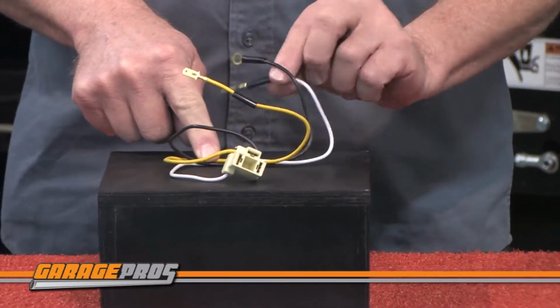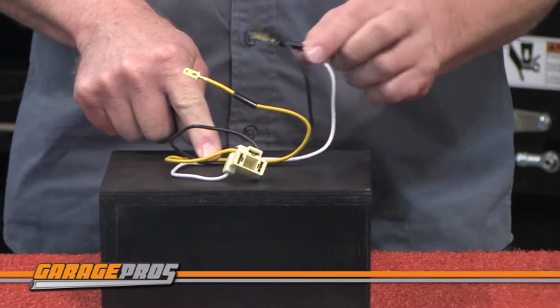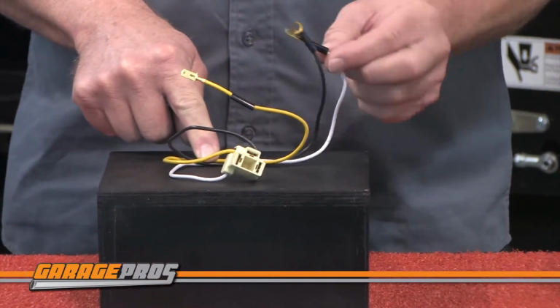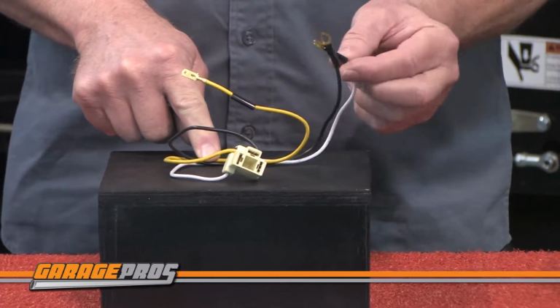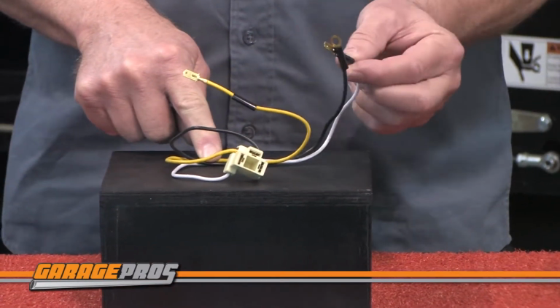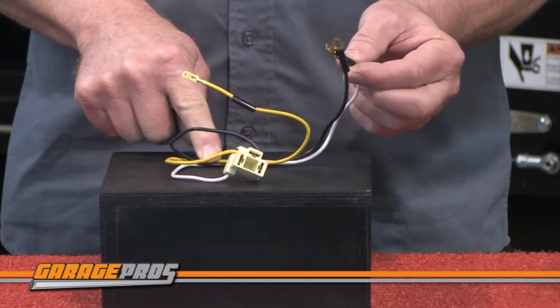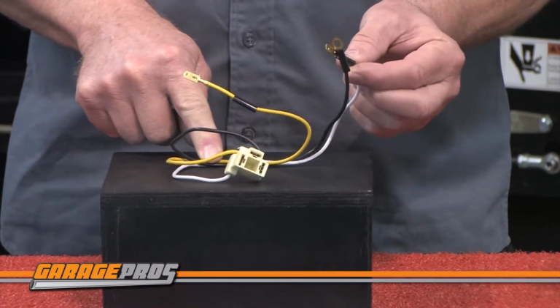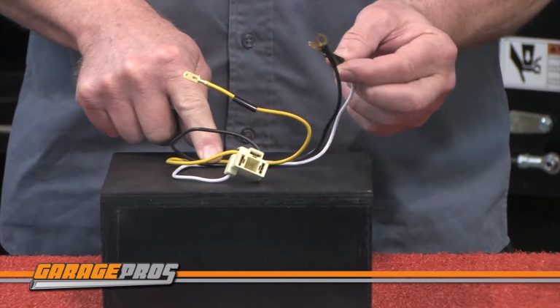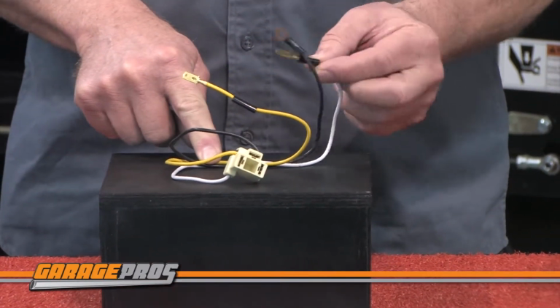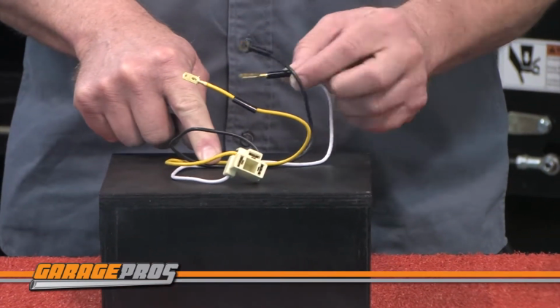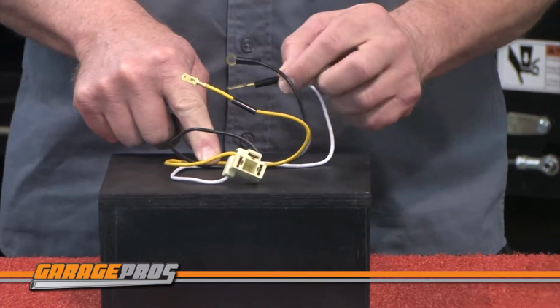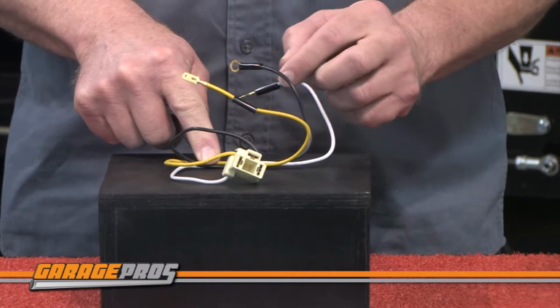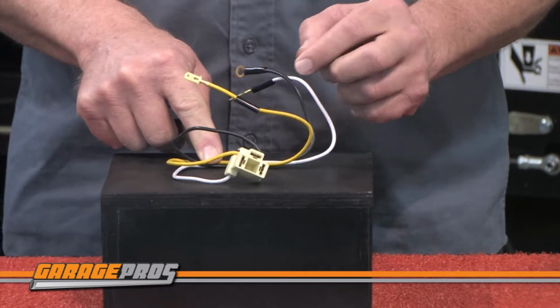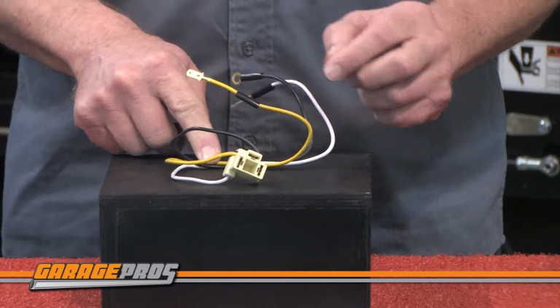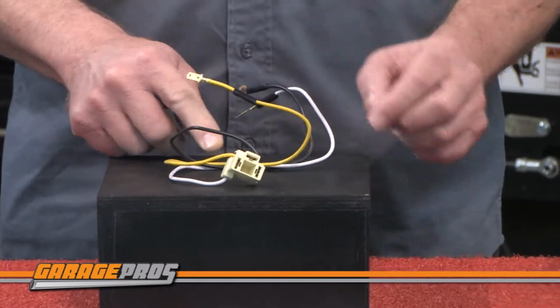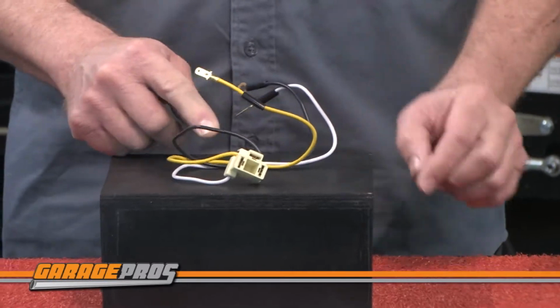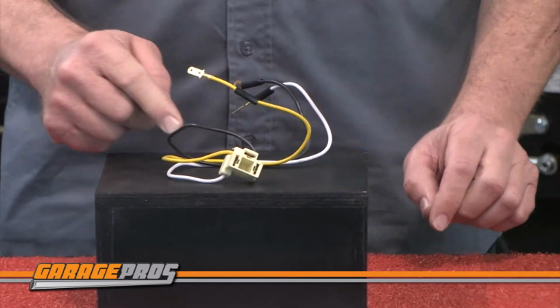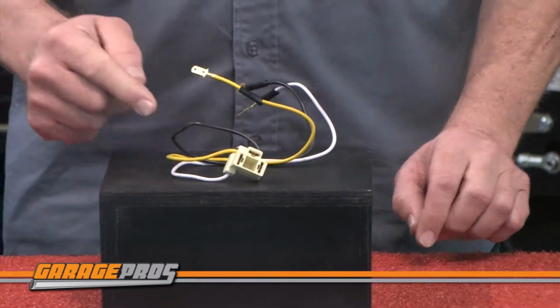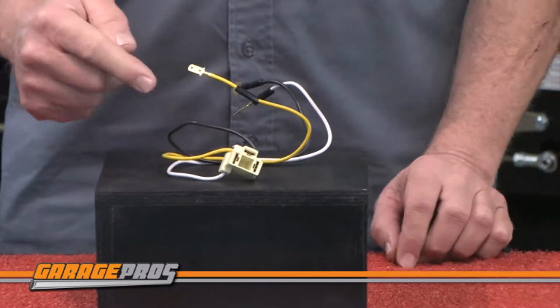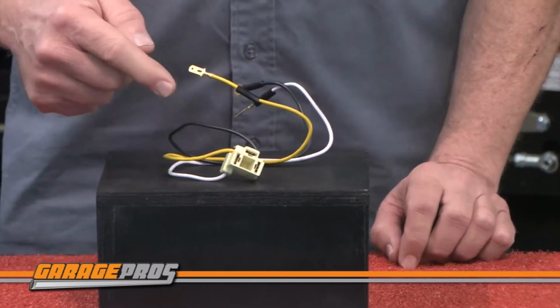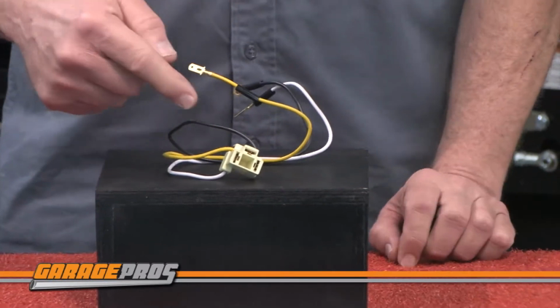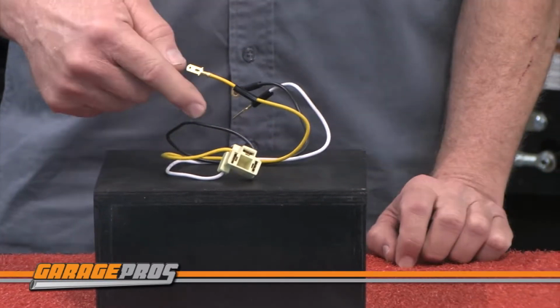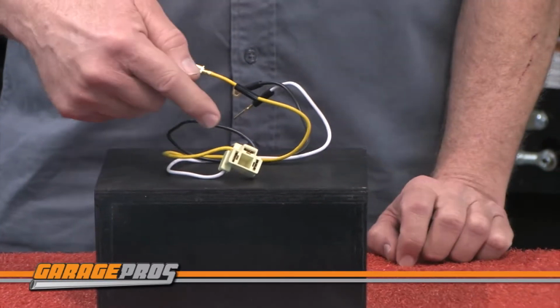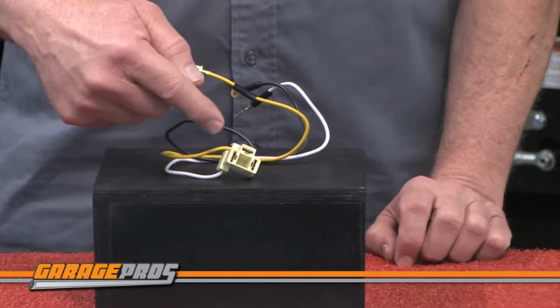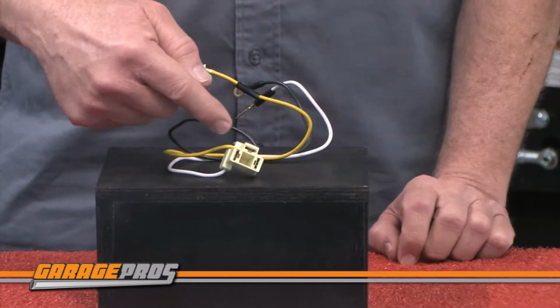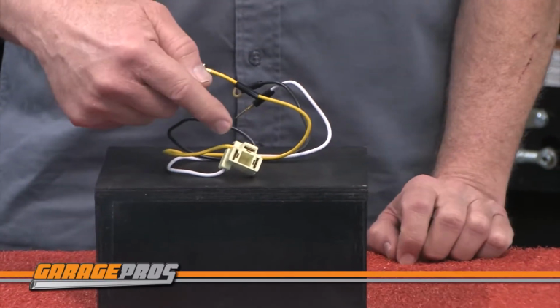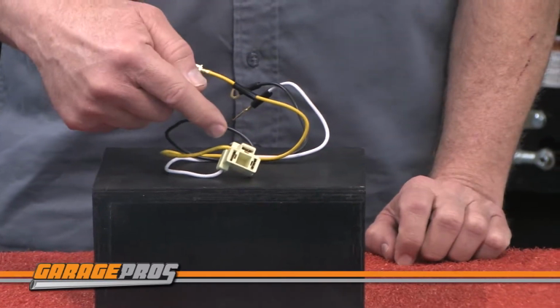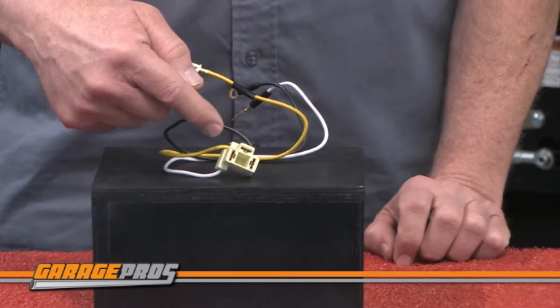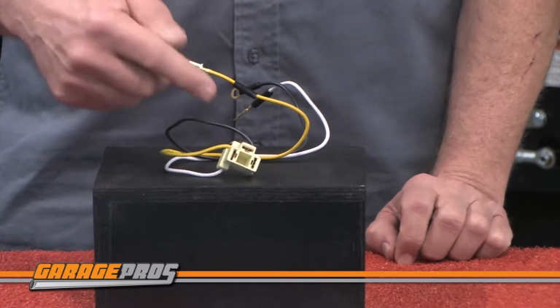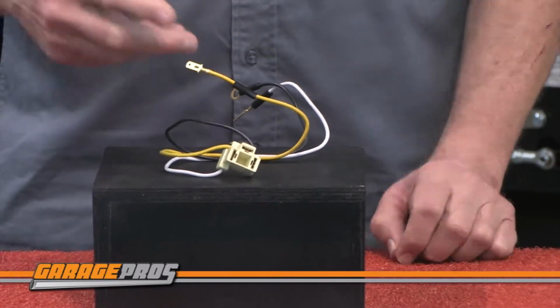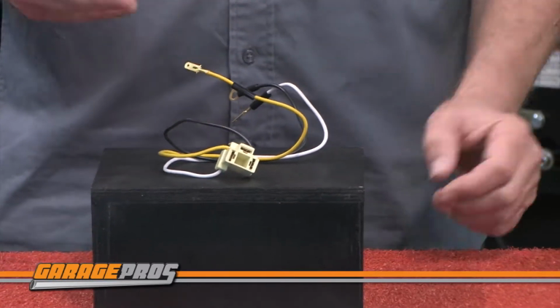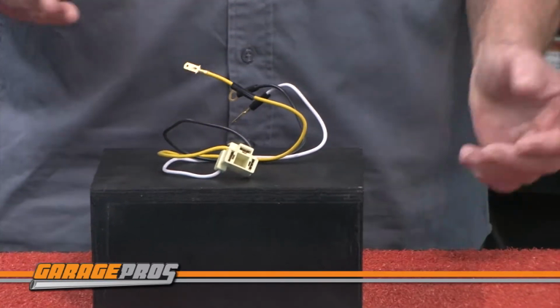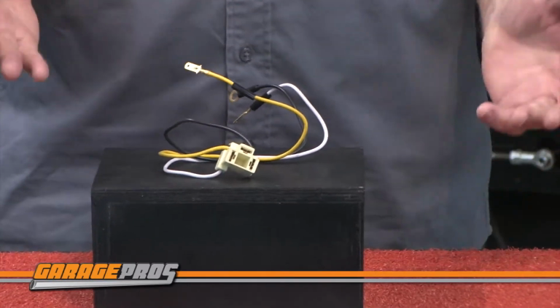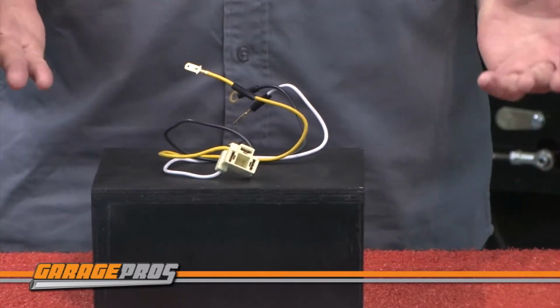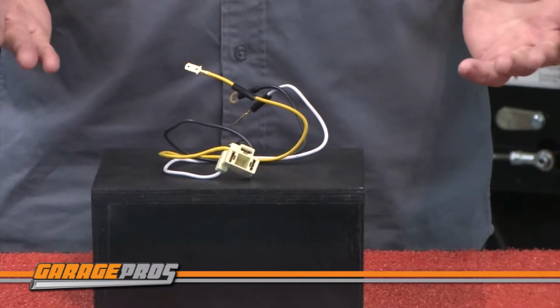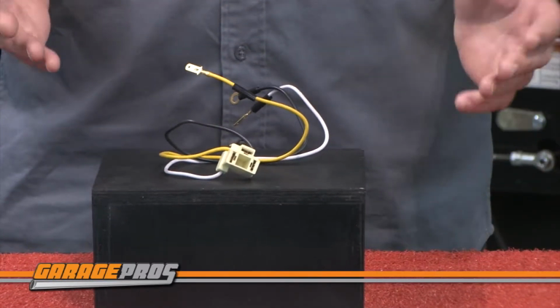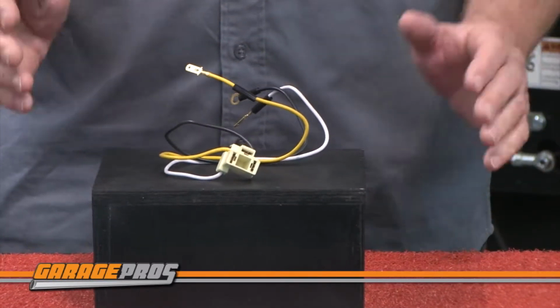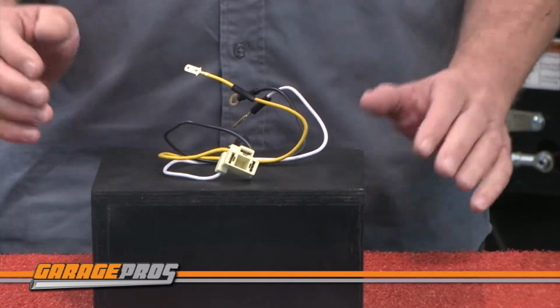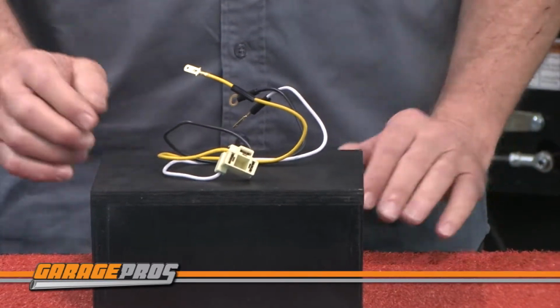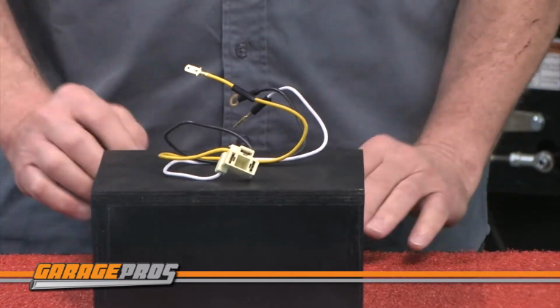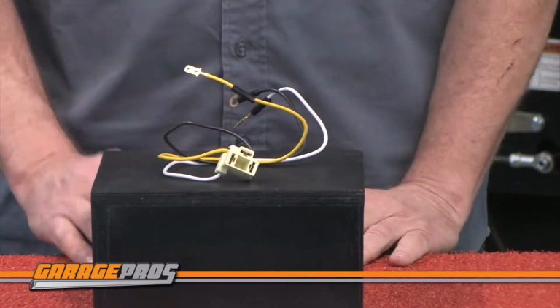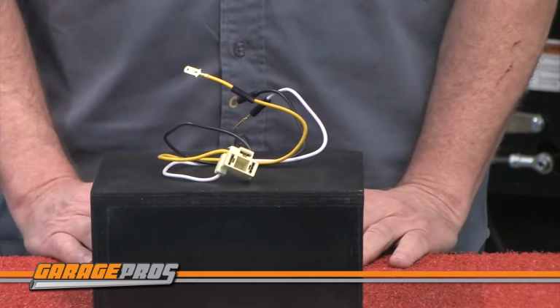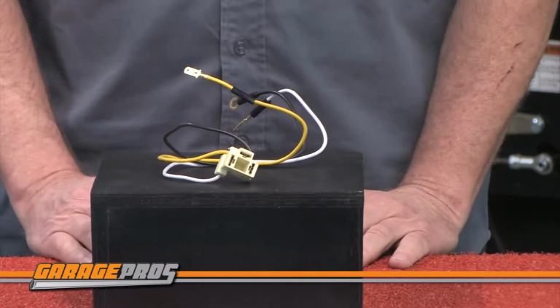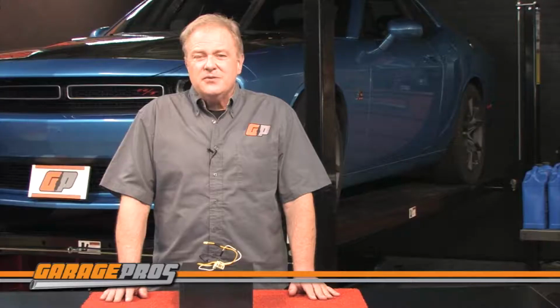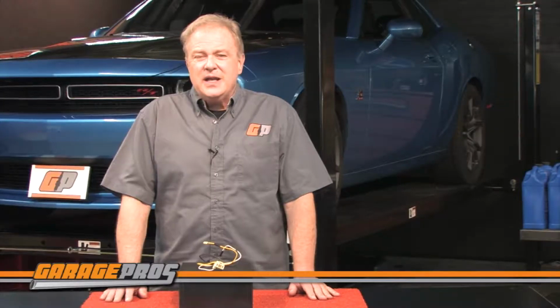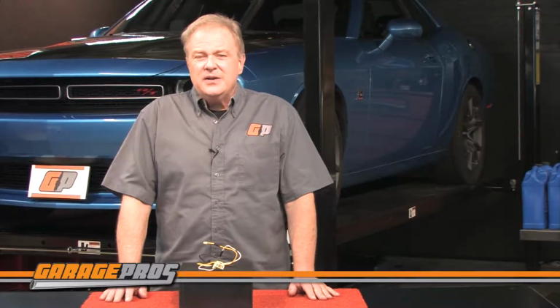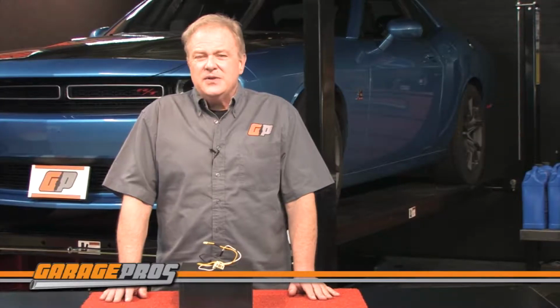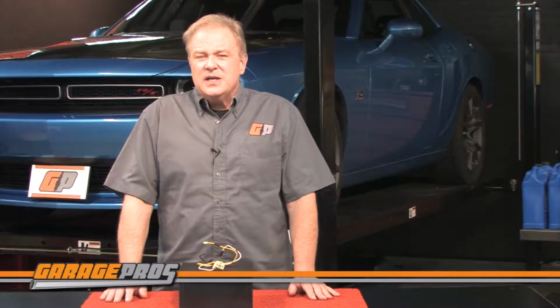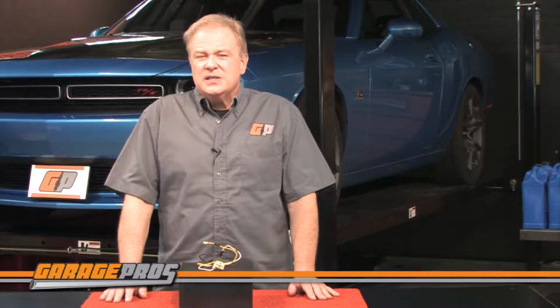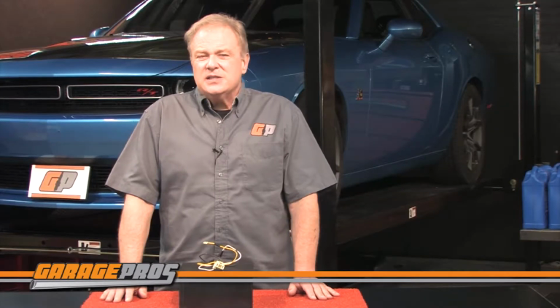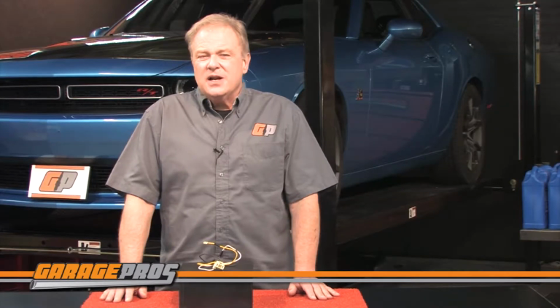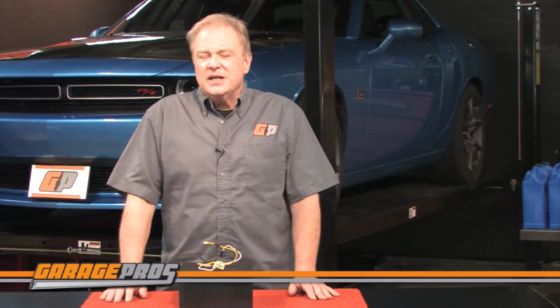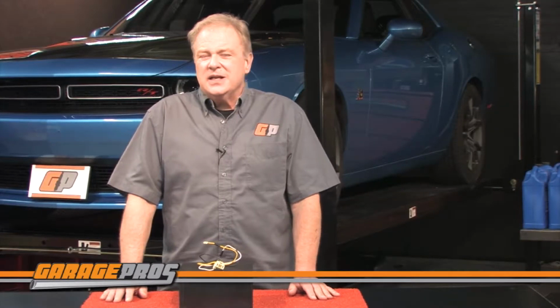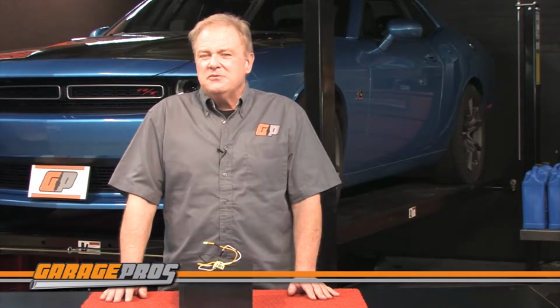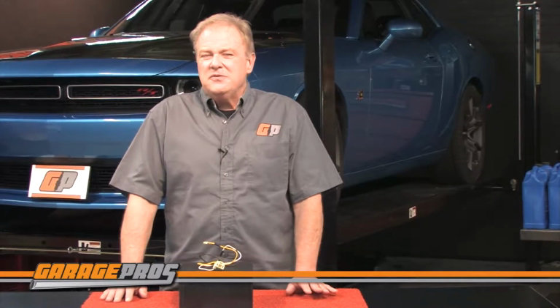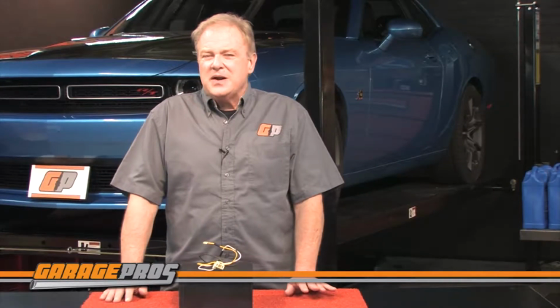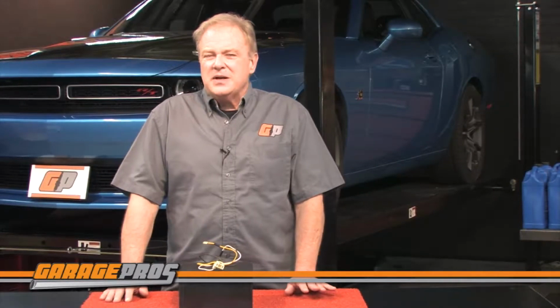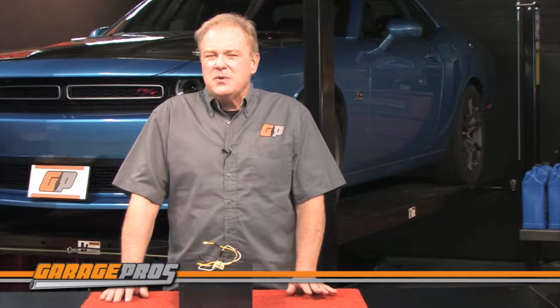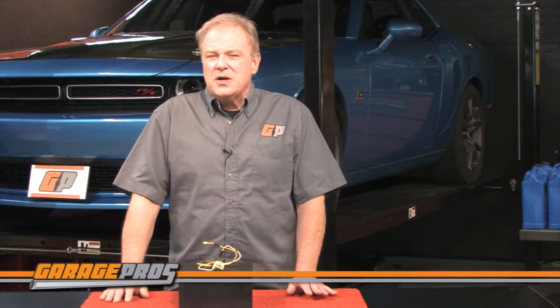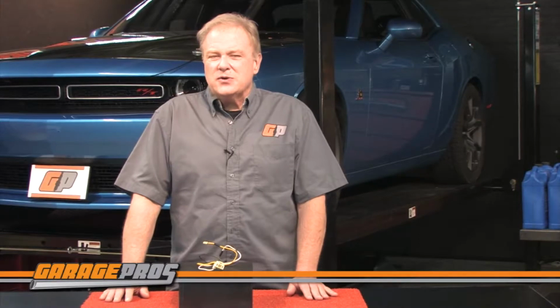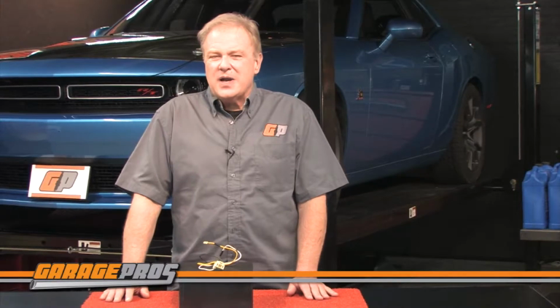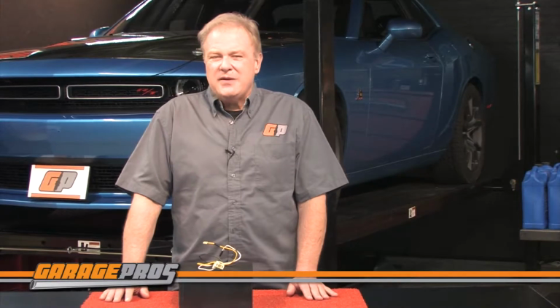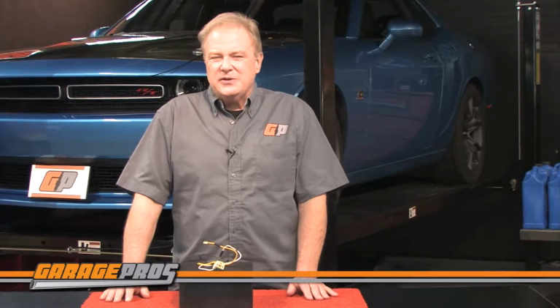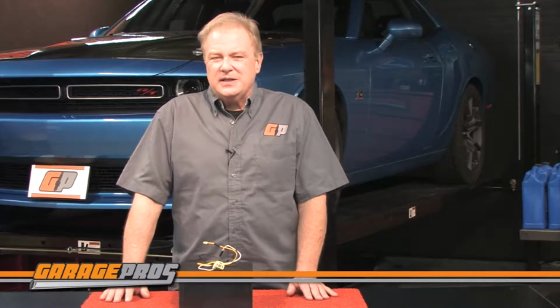InPro Carware is a leader in the field of aftermarket lighting. They make lights that are innovative, stunning, and very well-crafted.